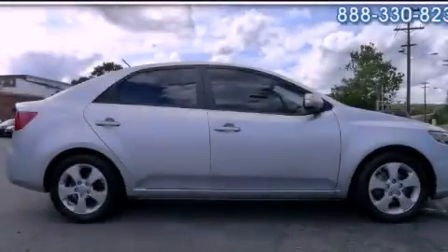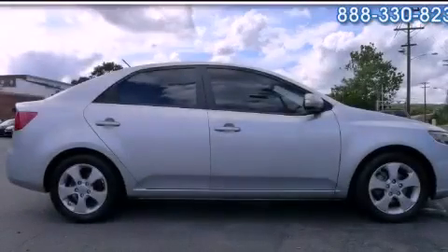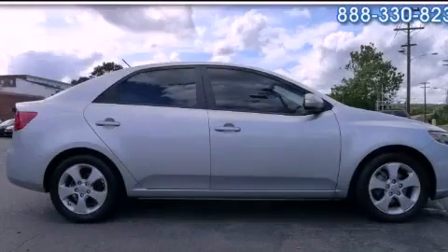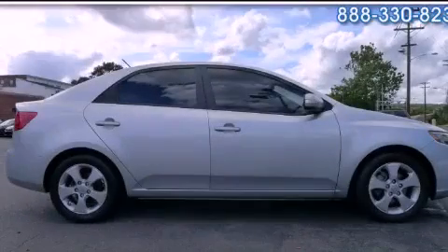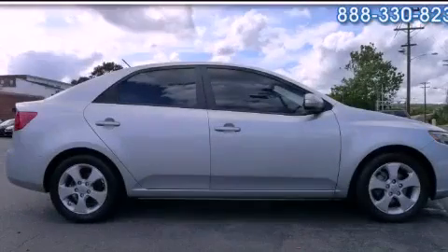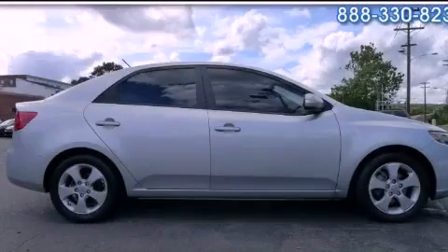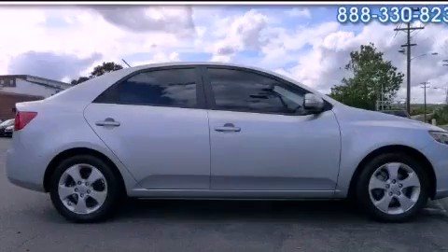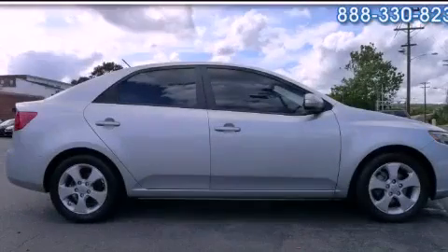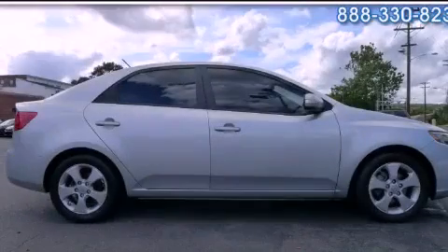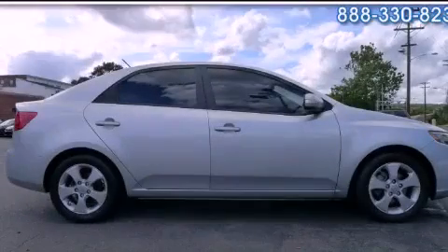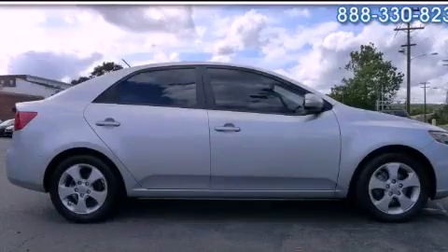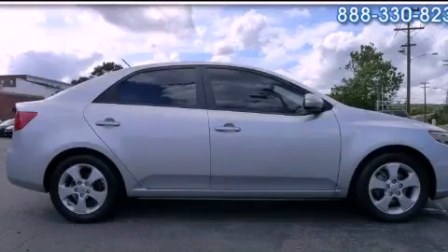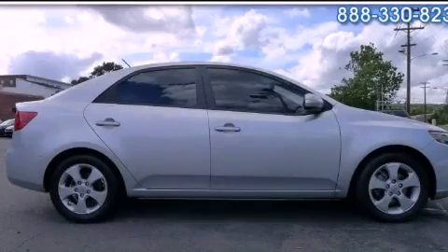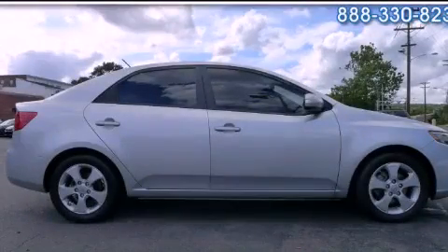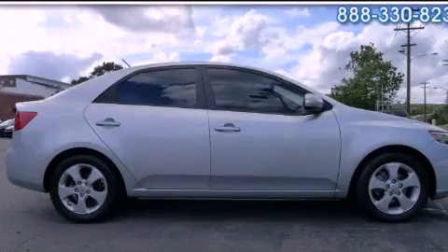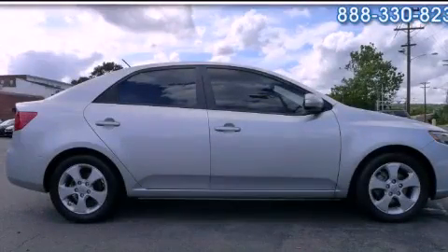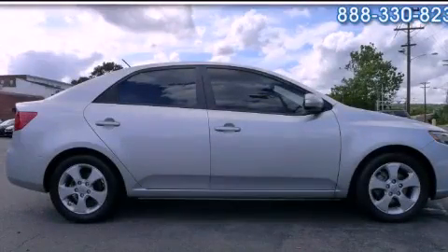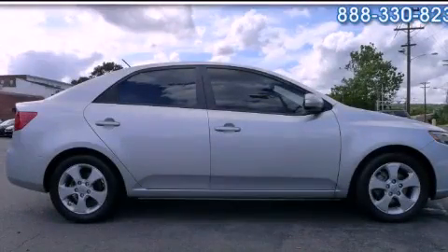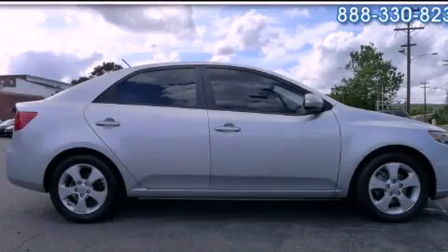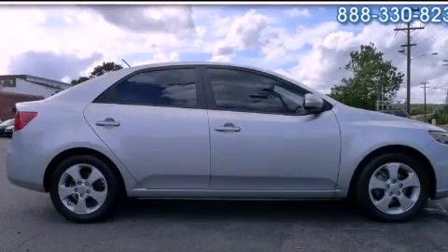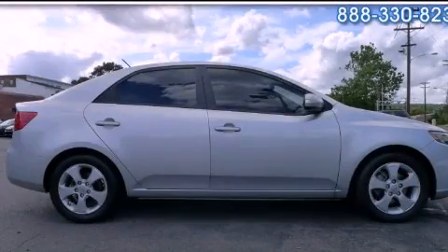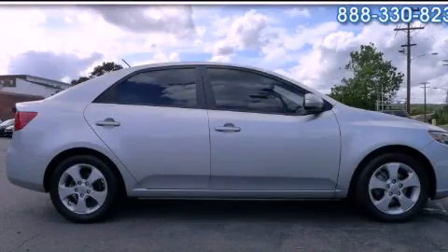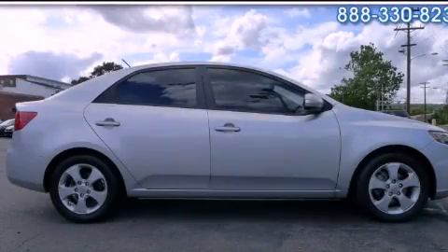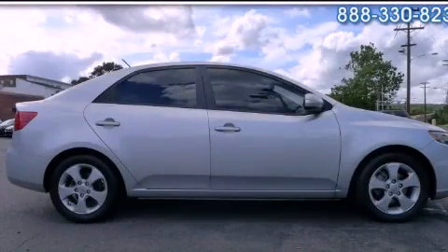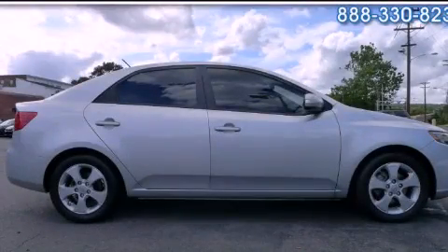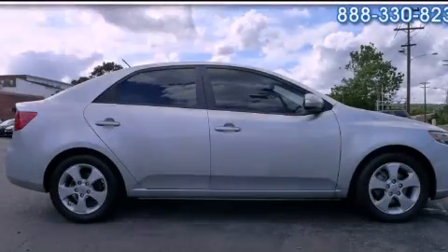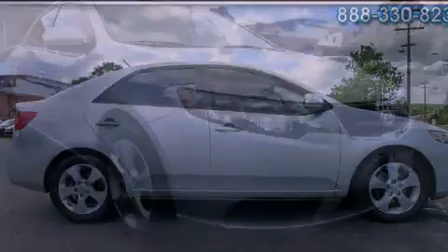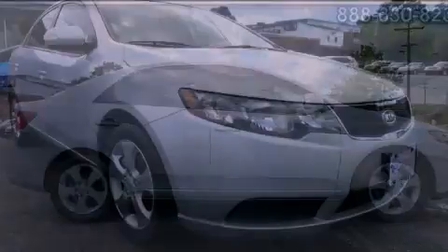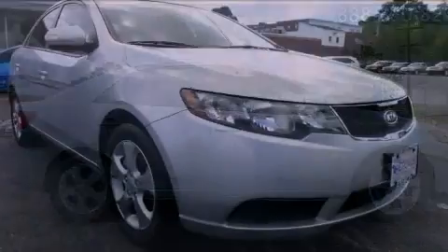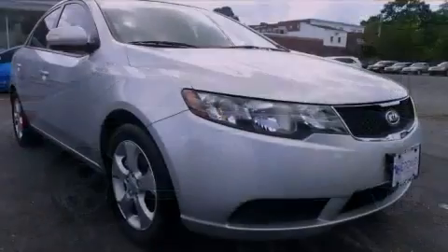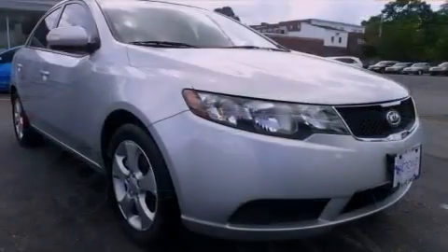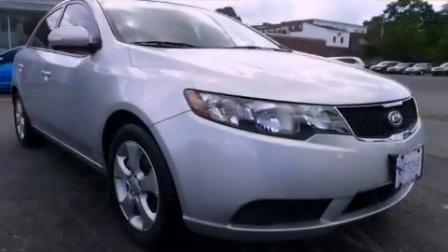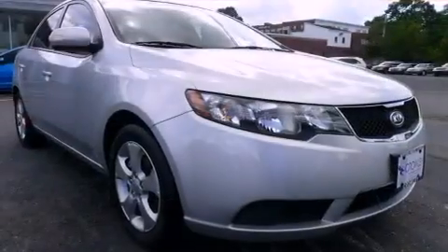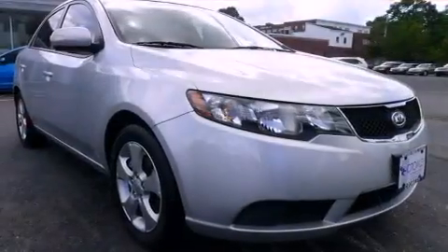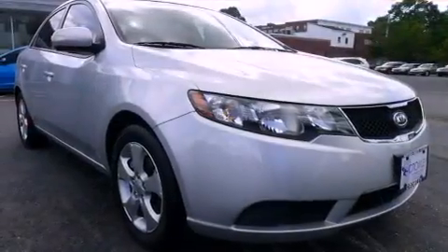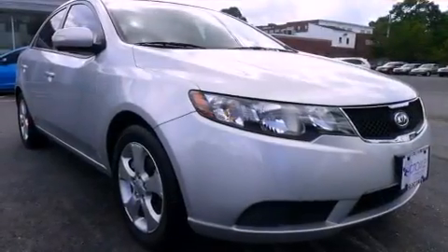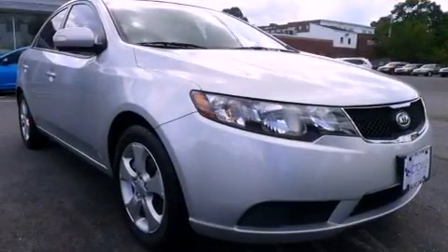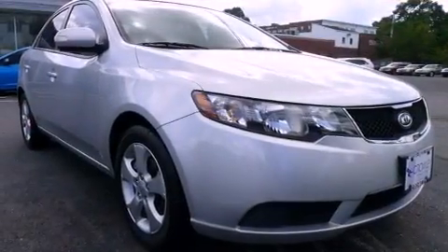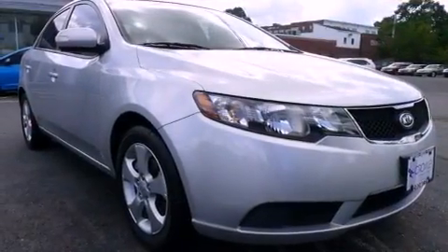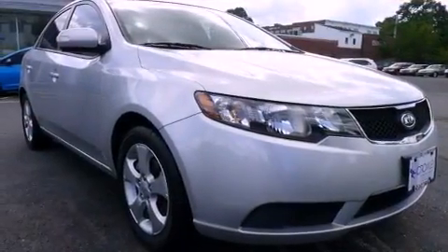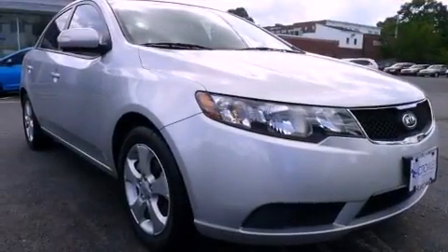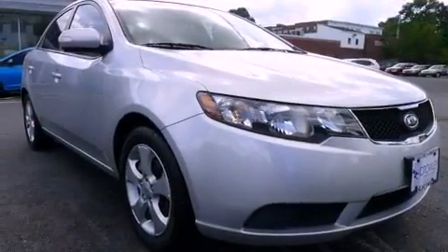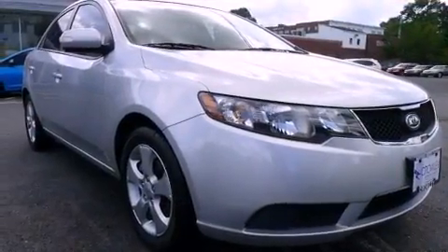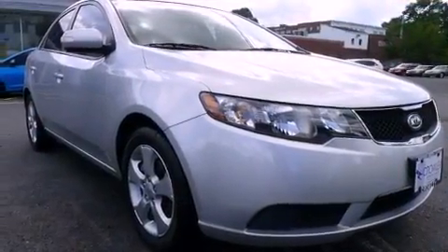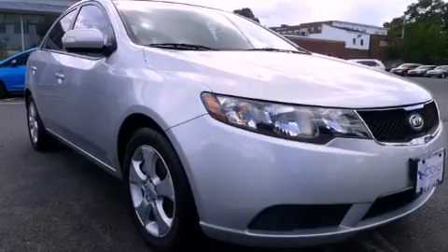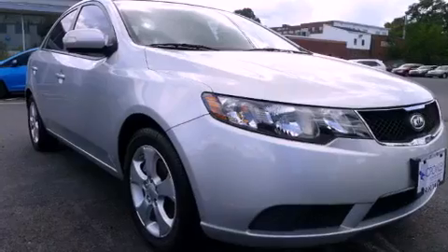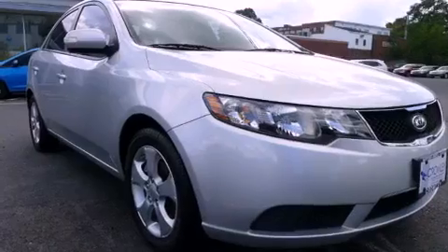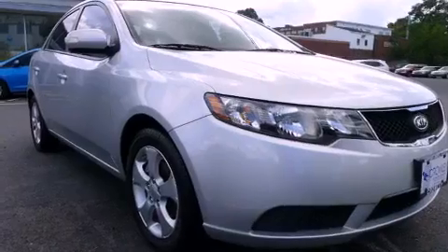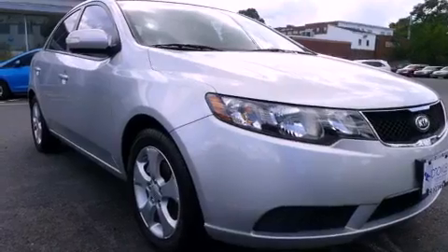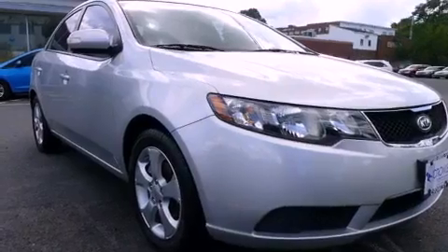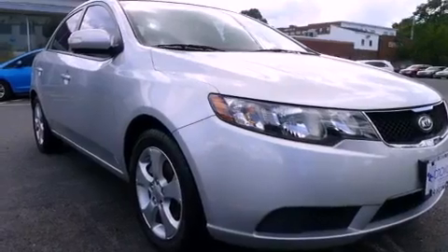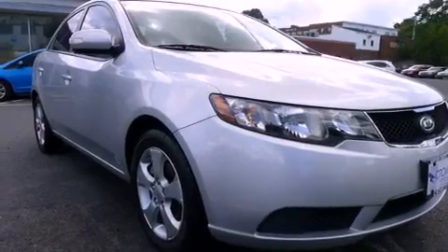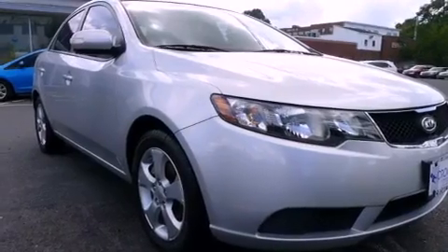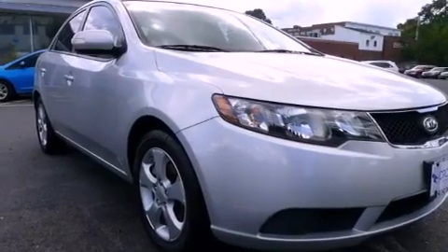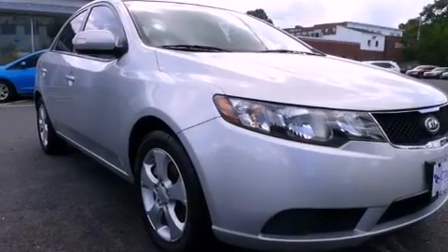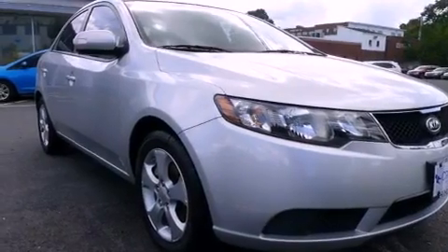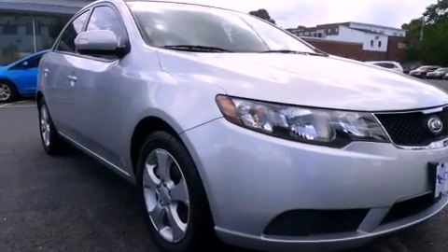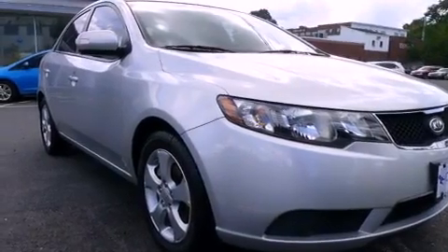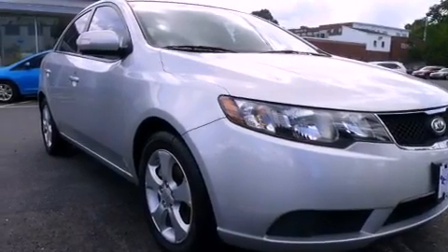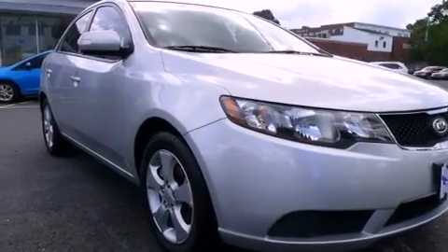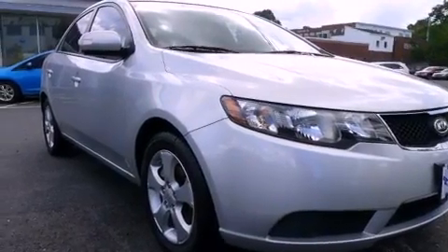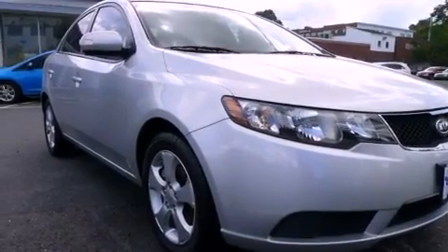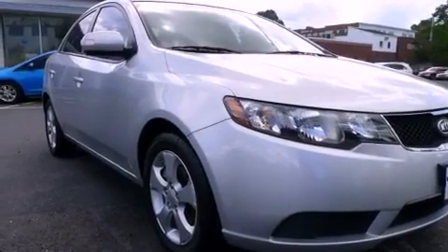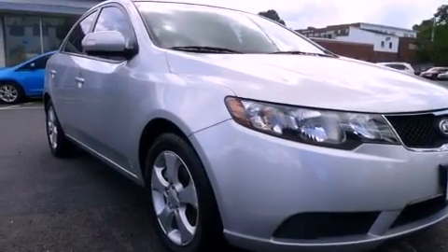This is a 2010 Kia Forte. It has a 2.0-liter four-cylinder engine and an automatic transmission.